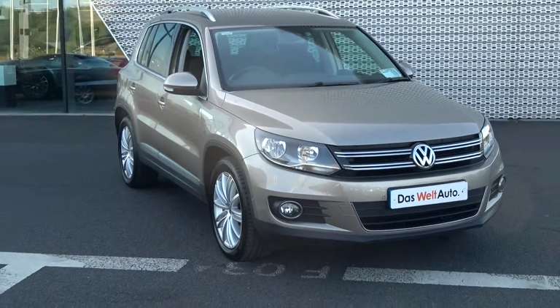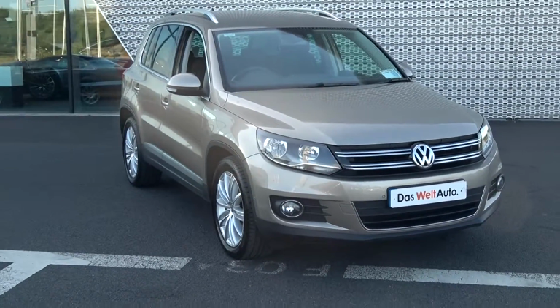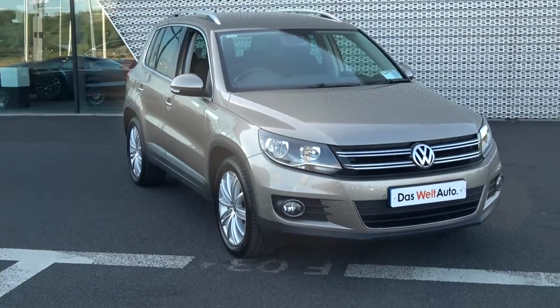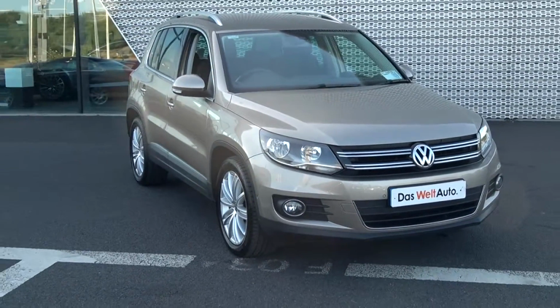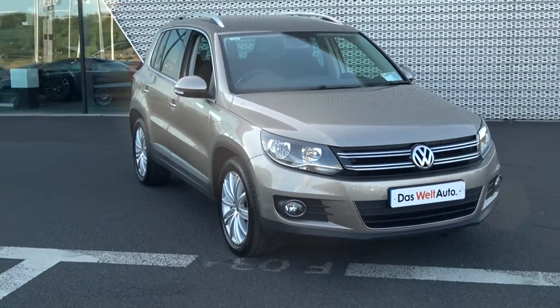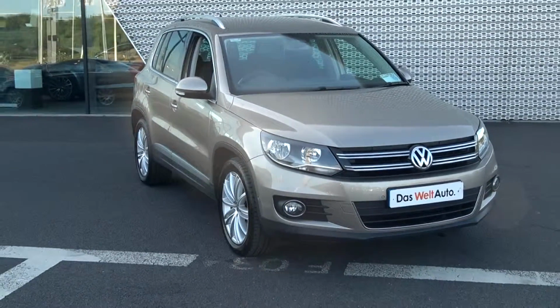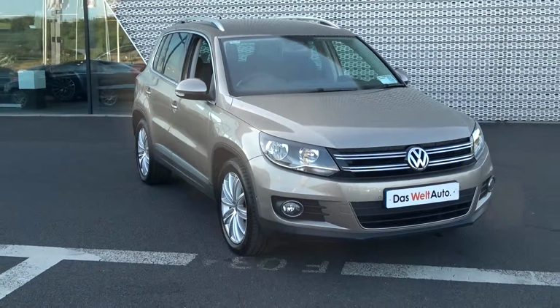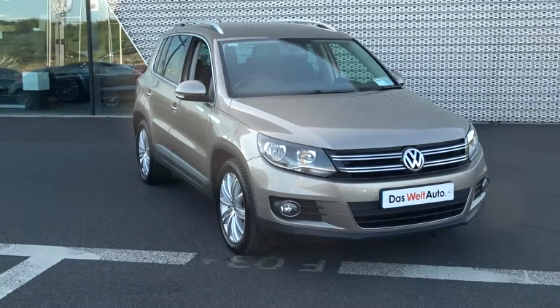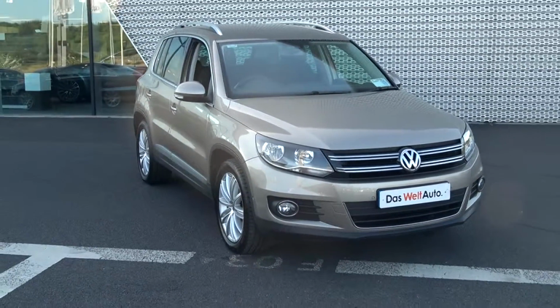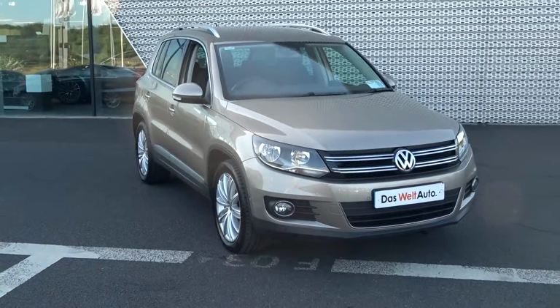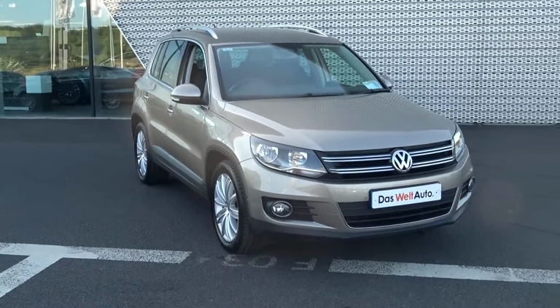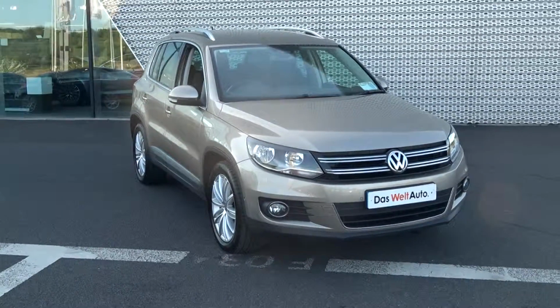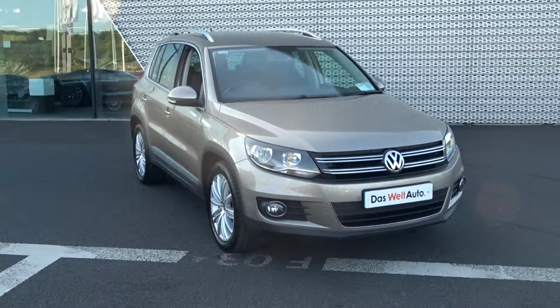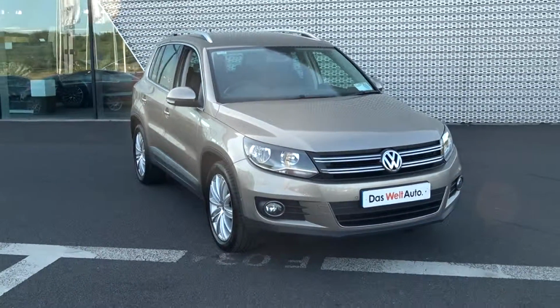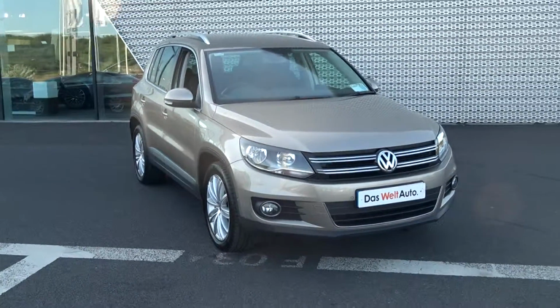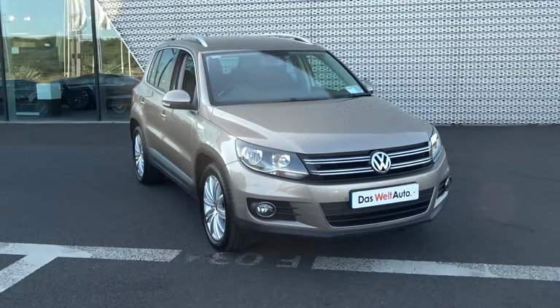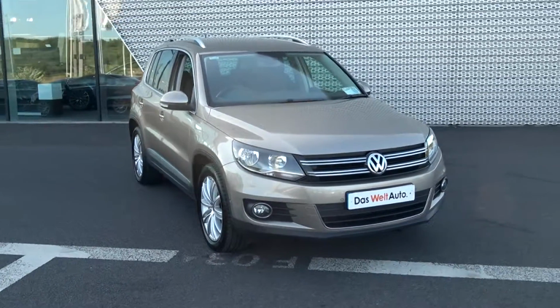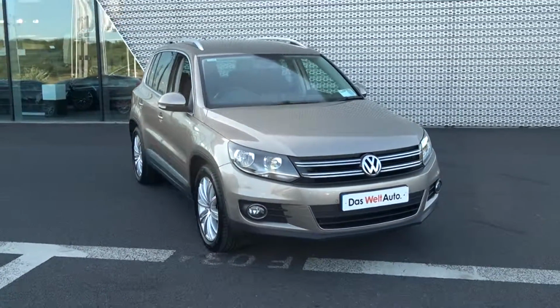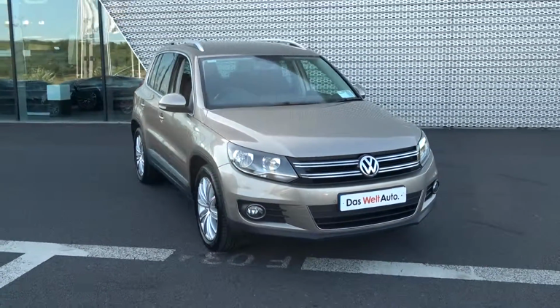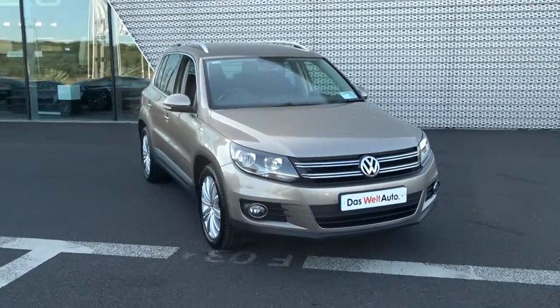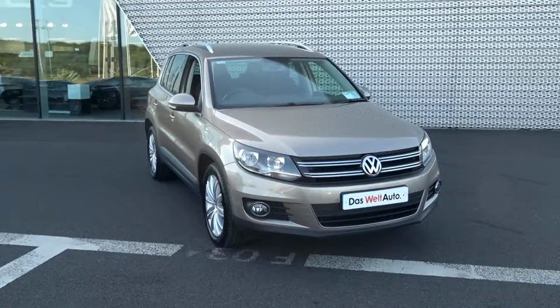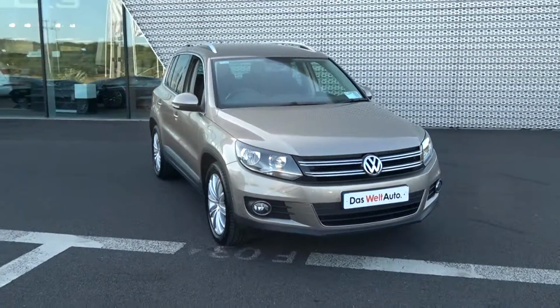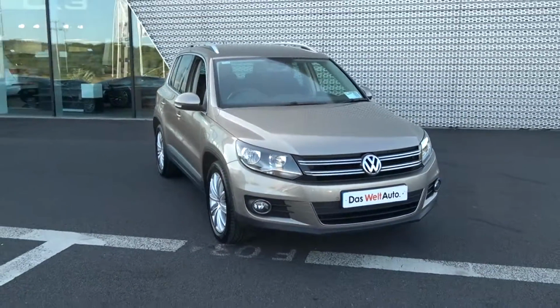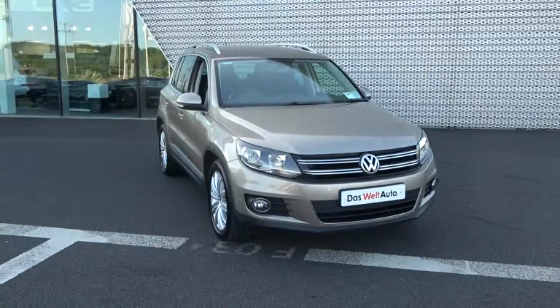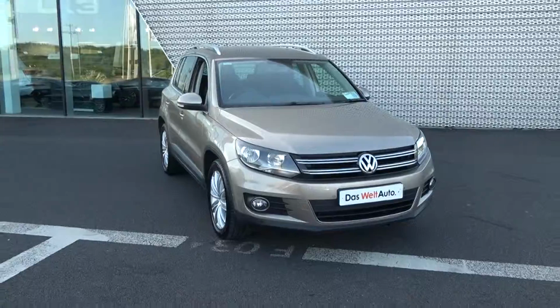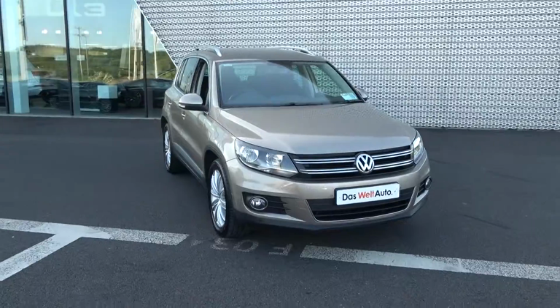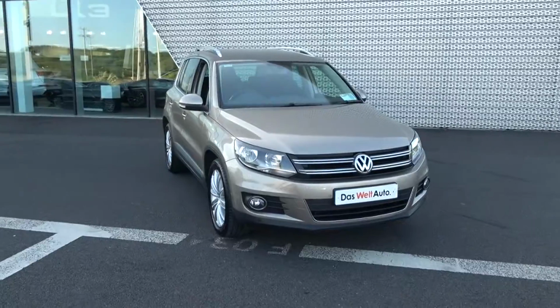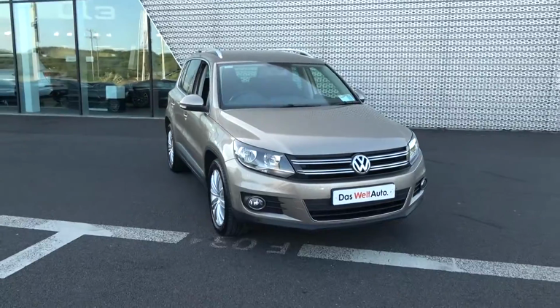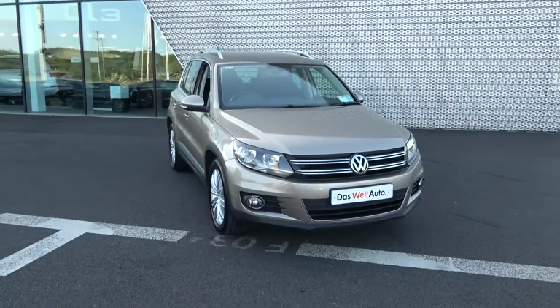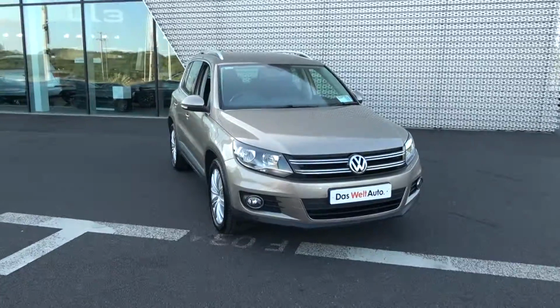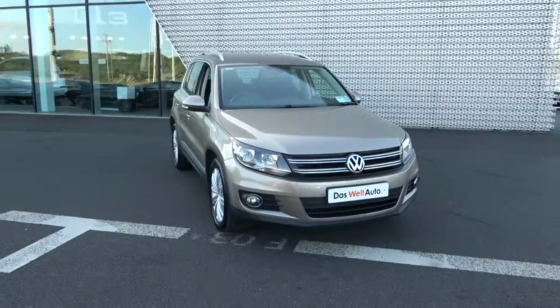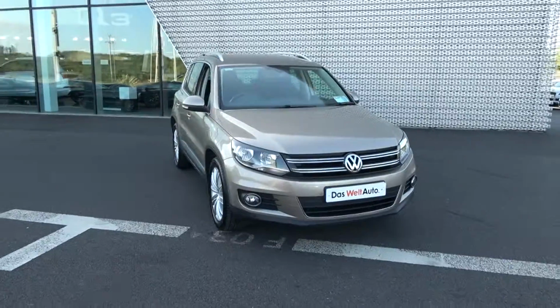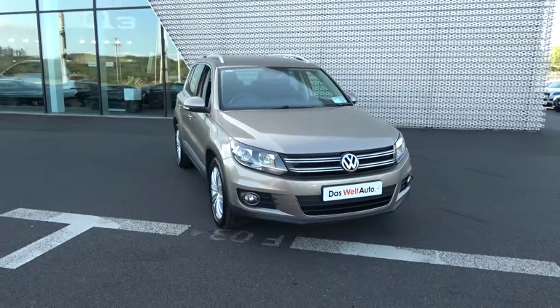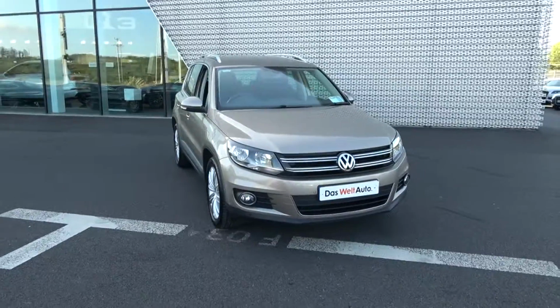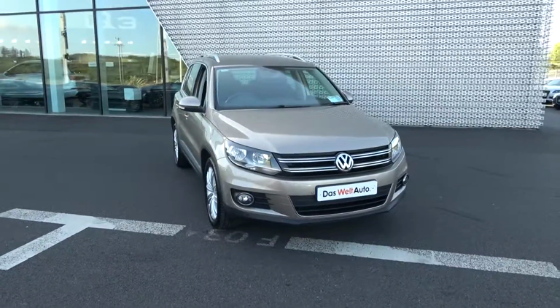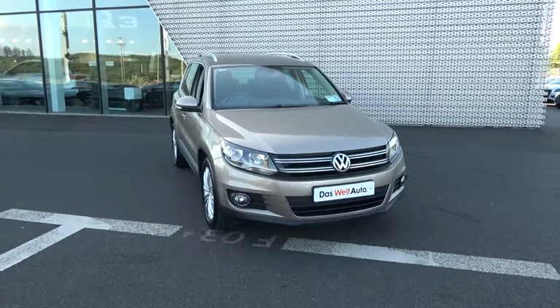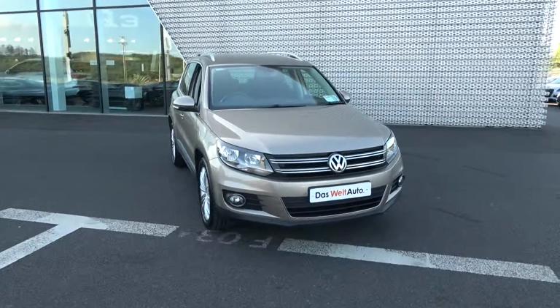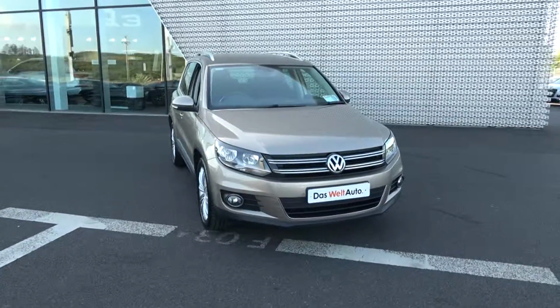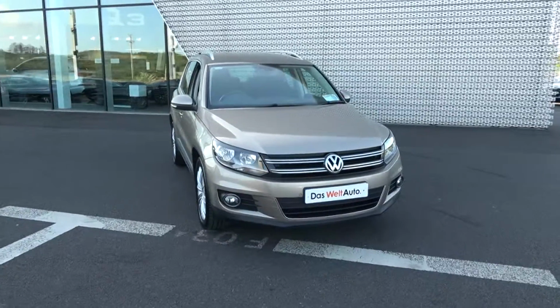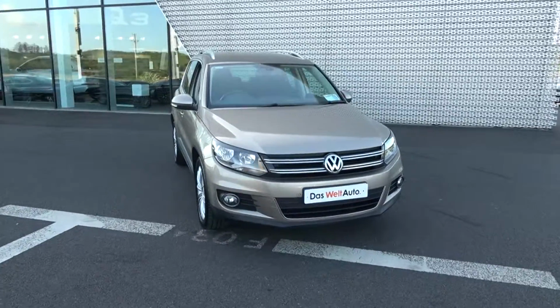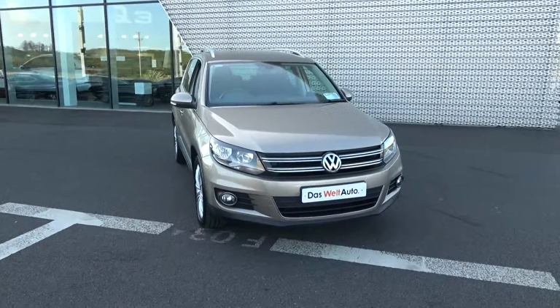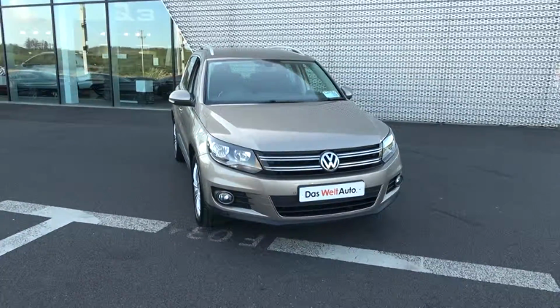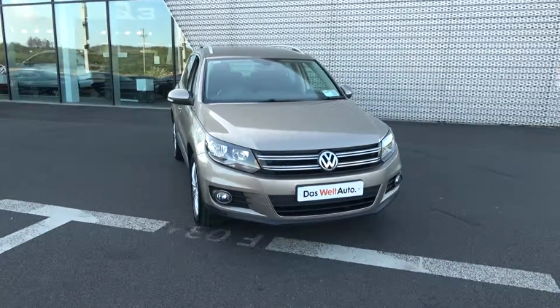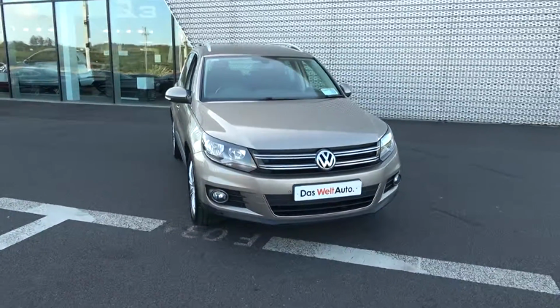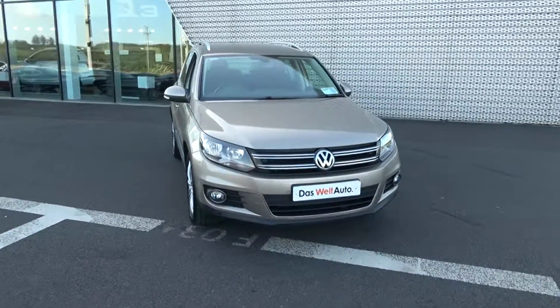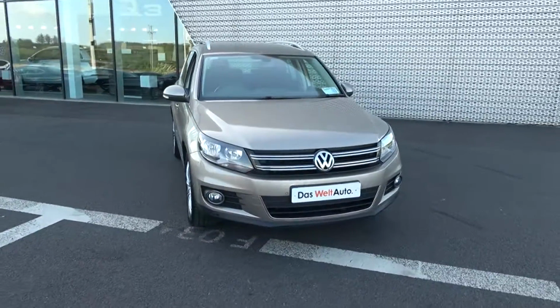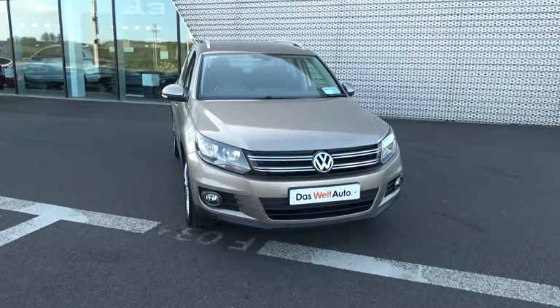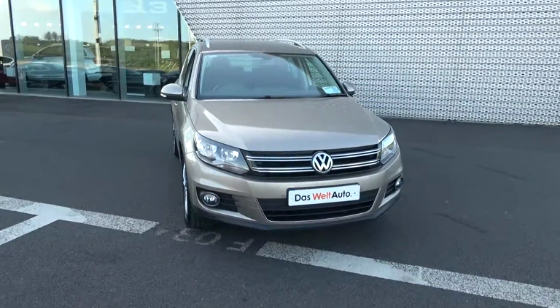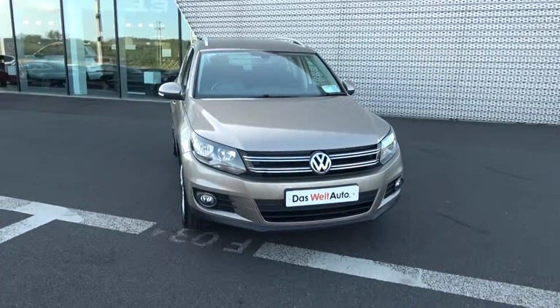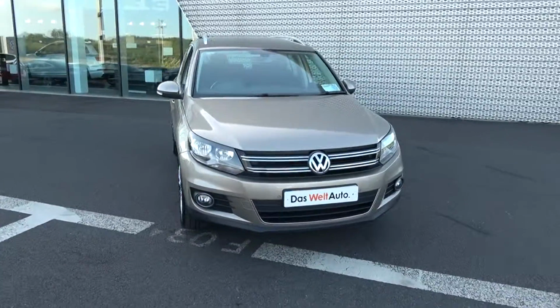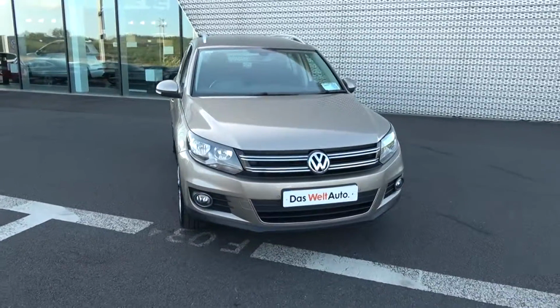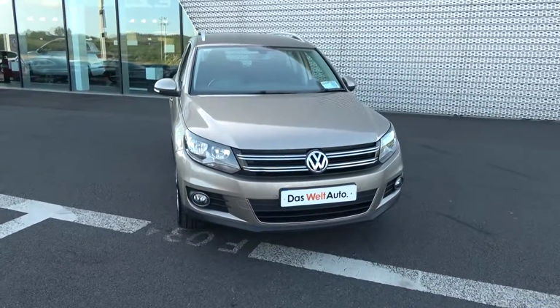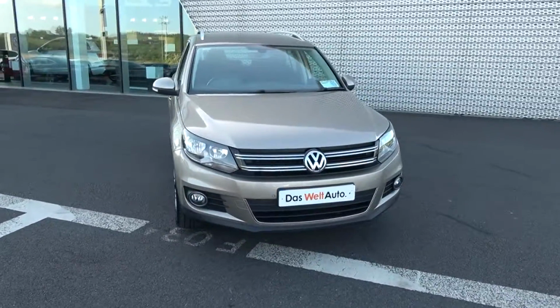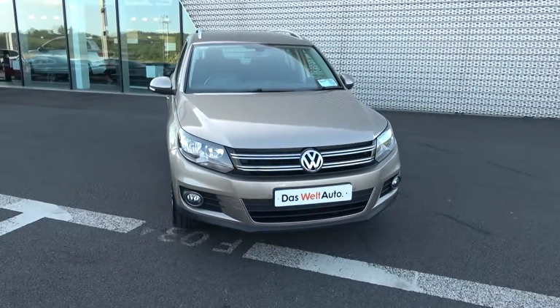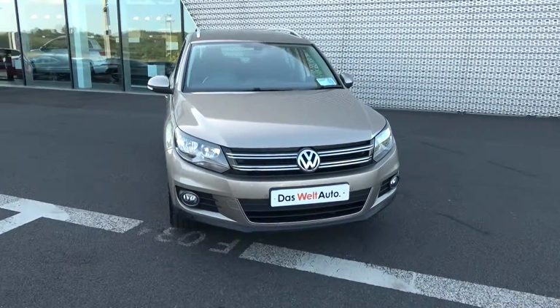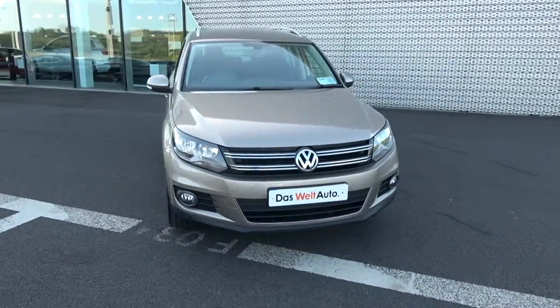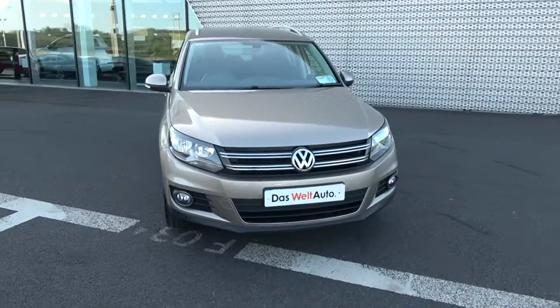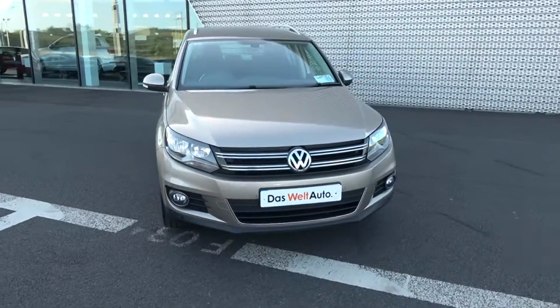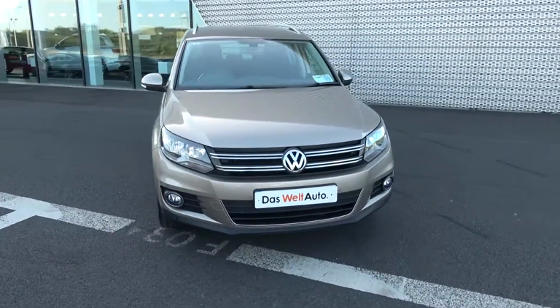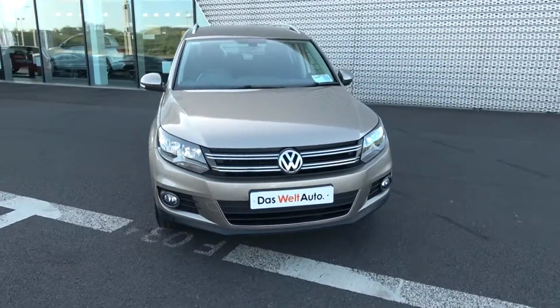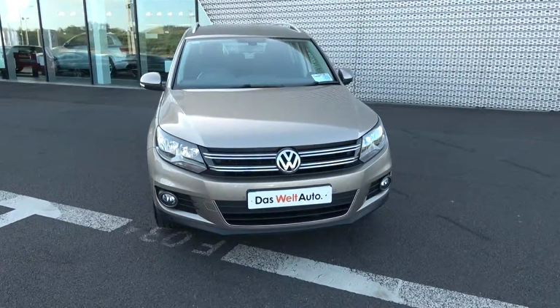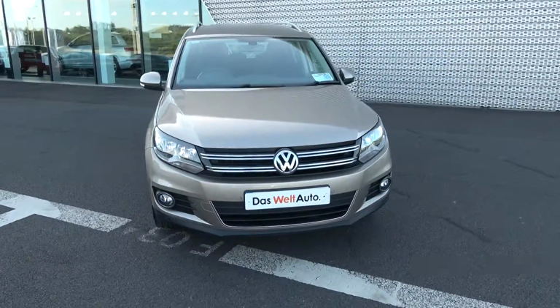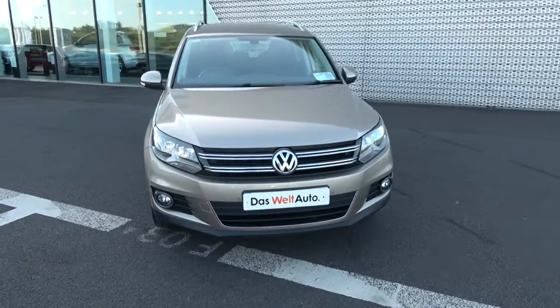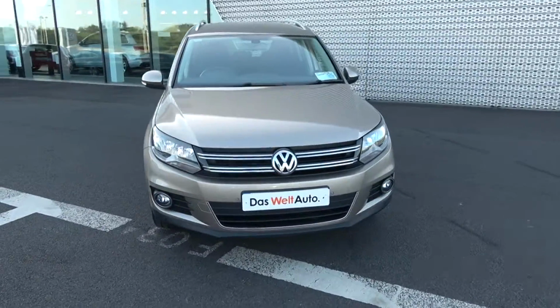Moving on, we have the daytime running lights, parking sensors, and front fogs on offer below the lower front bumper for additional safety.